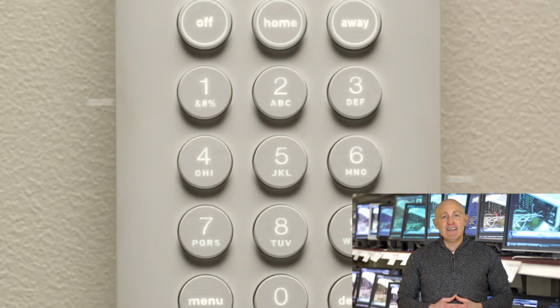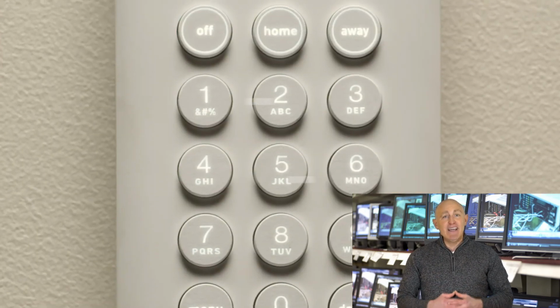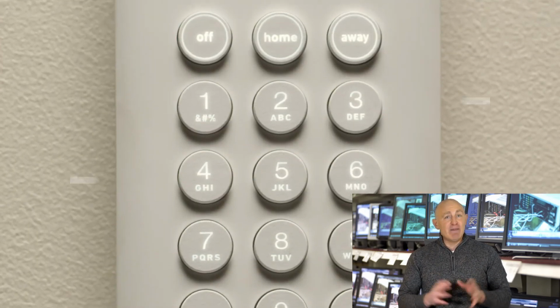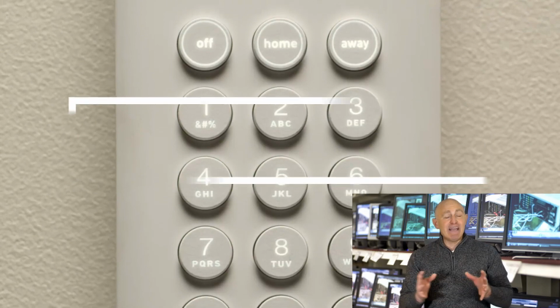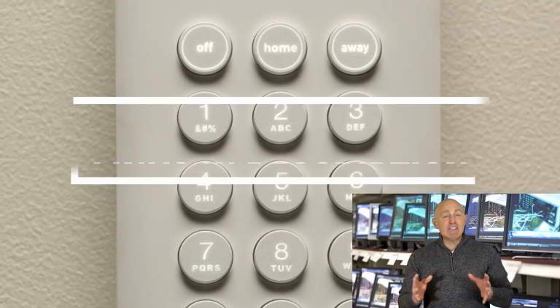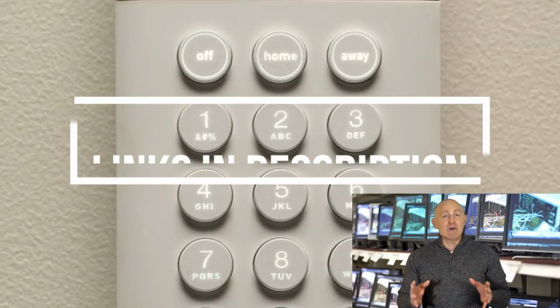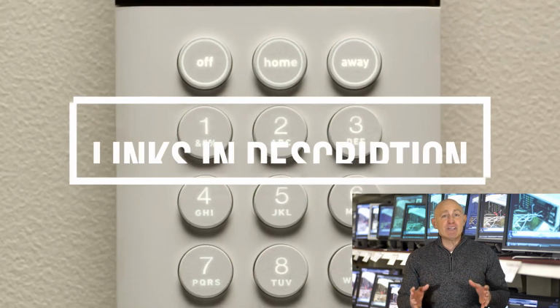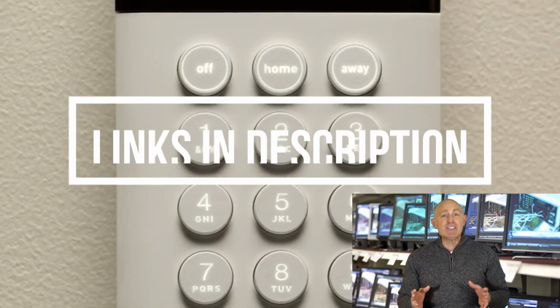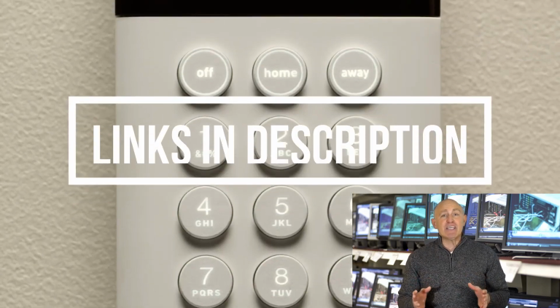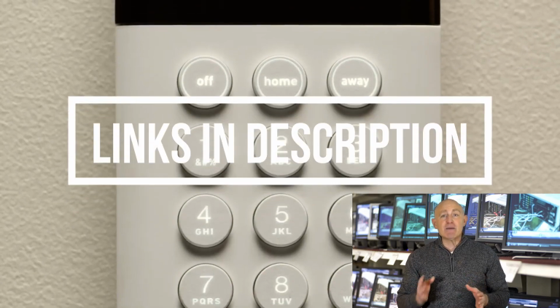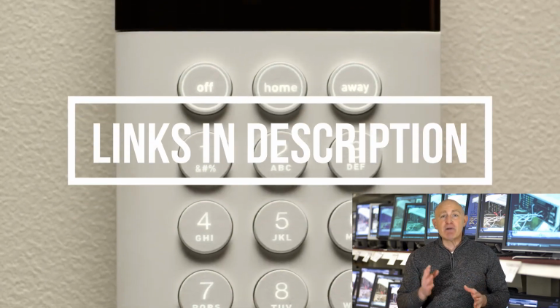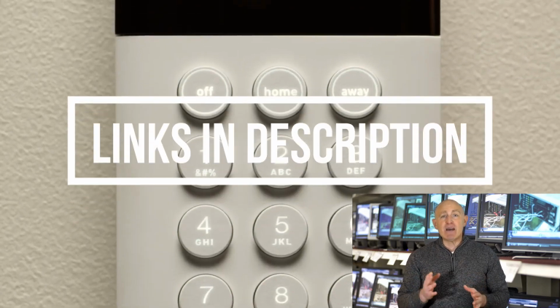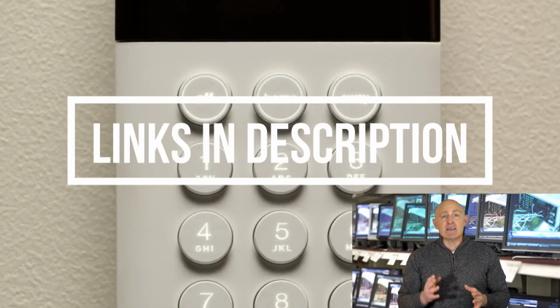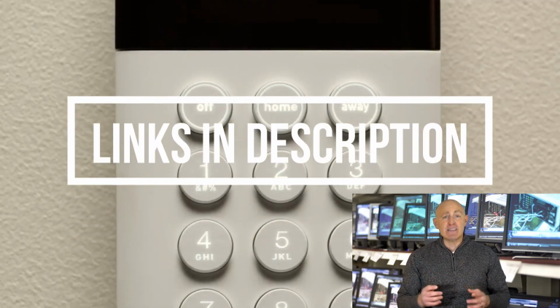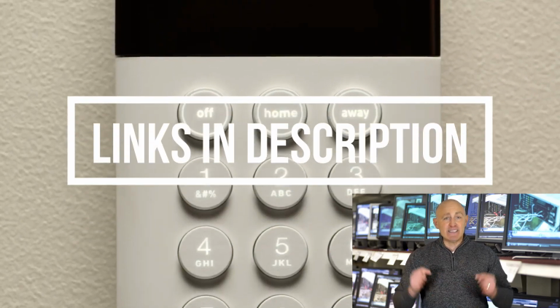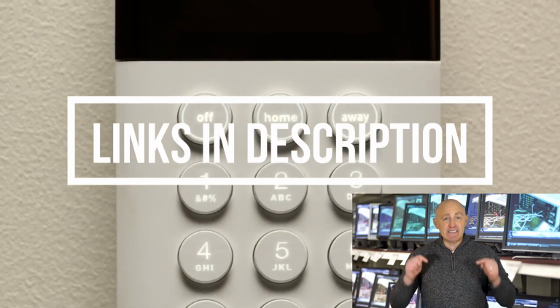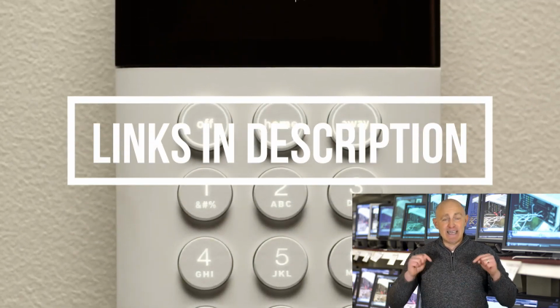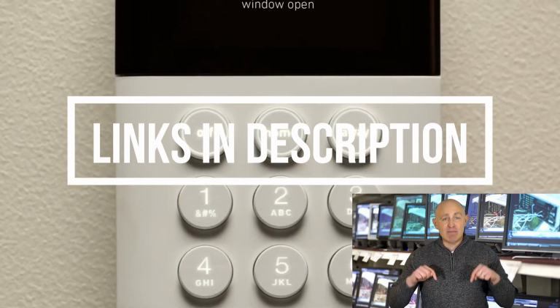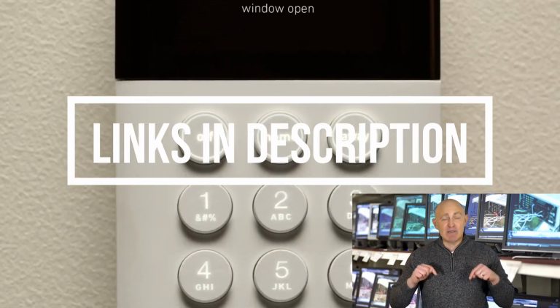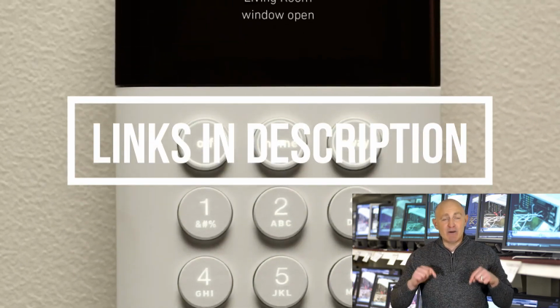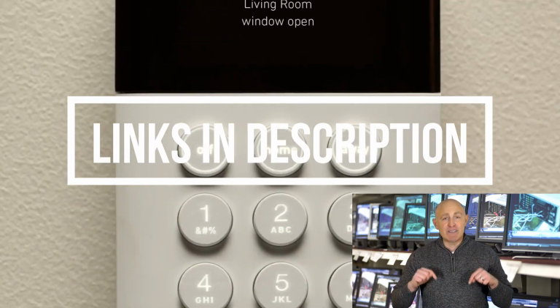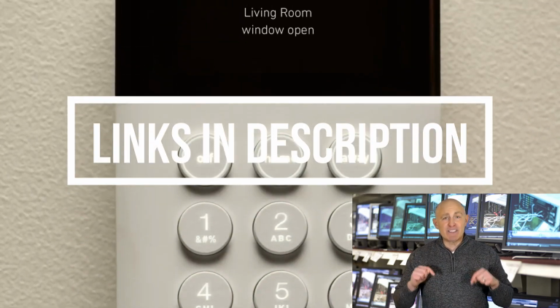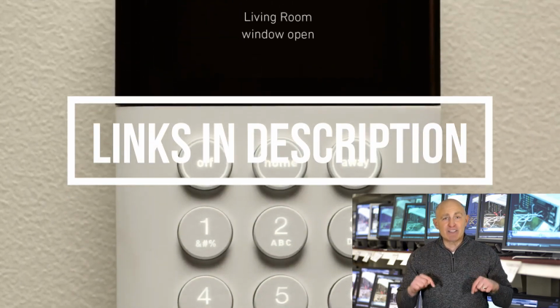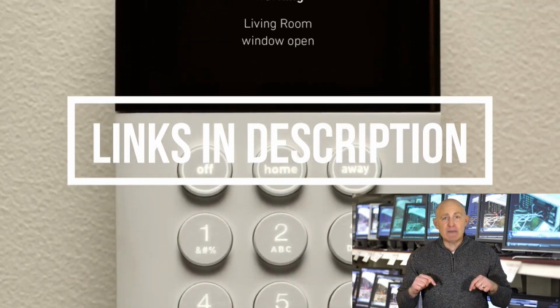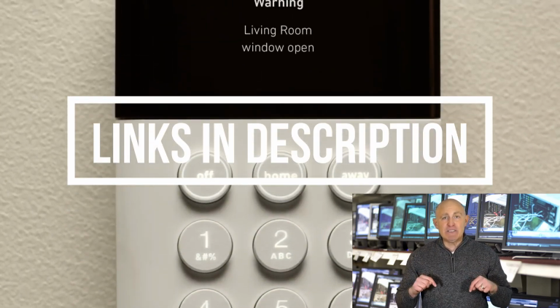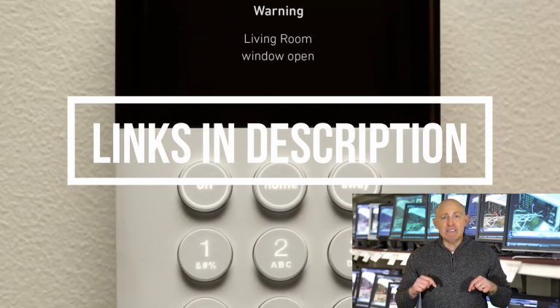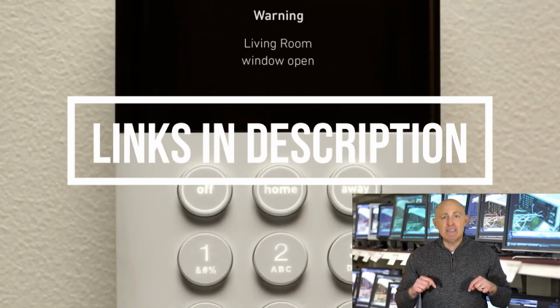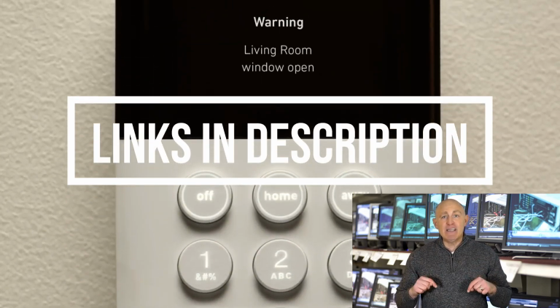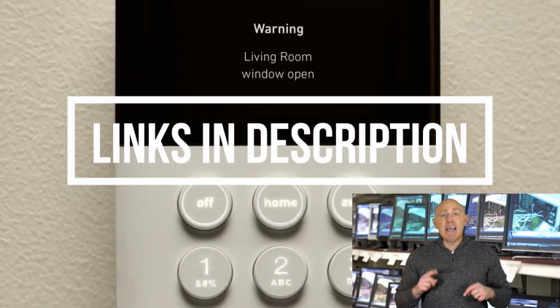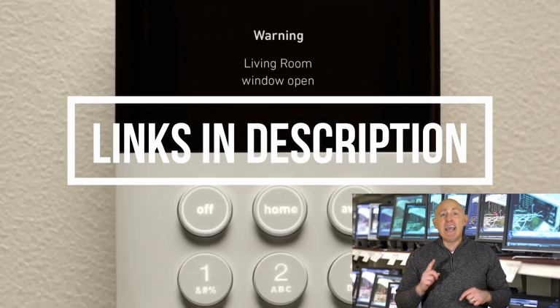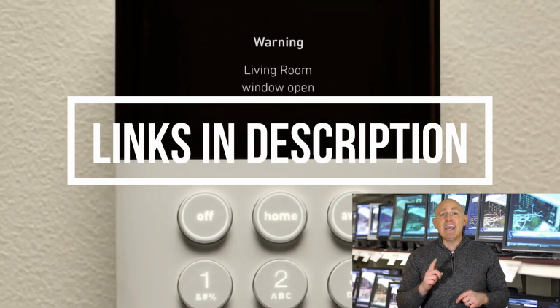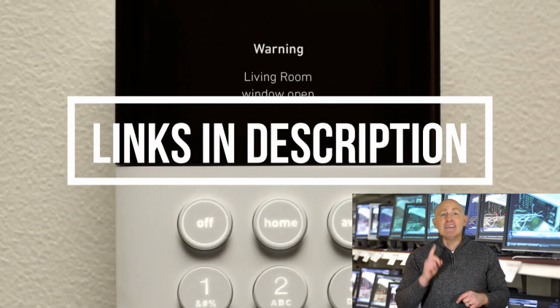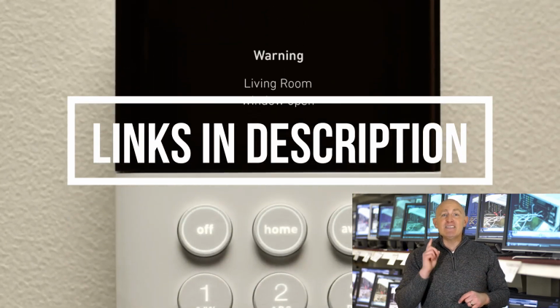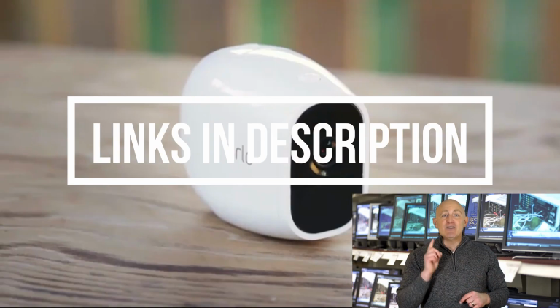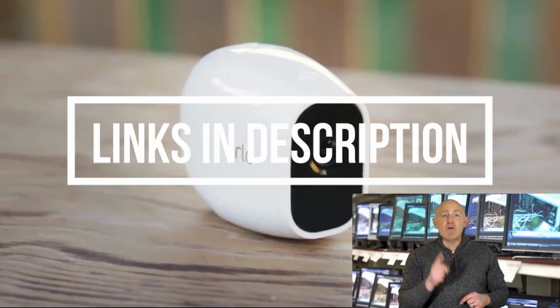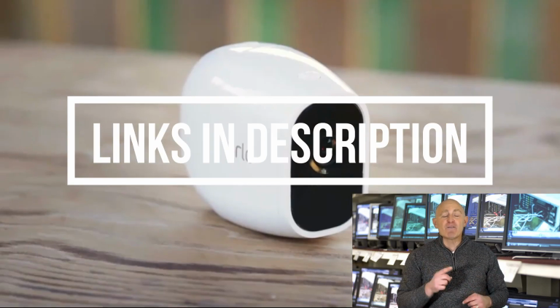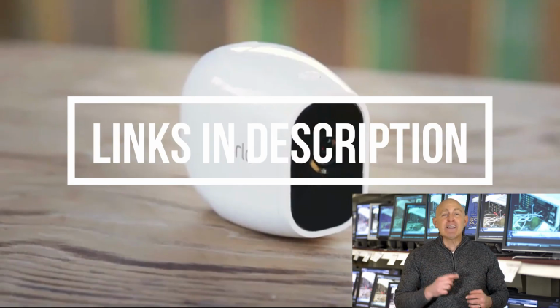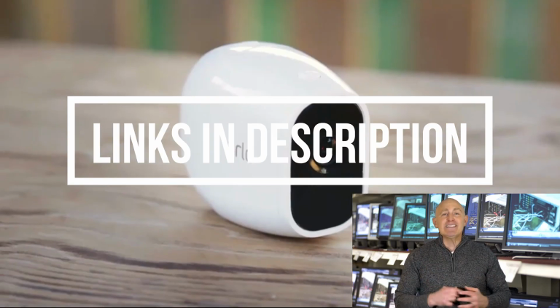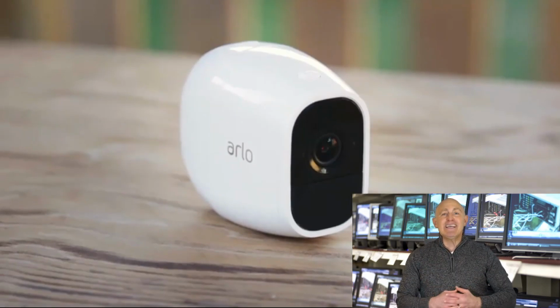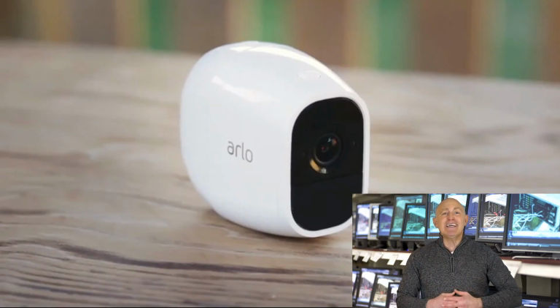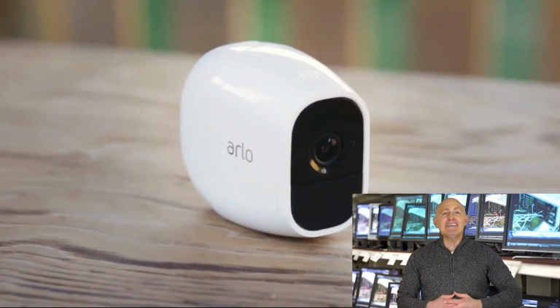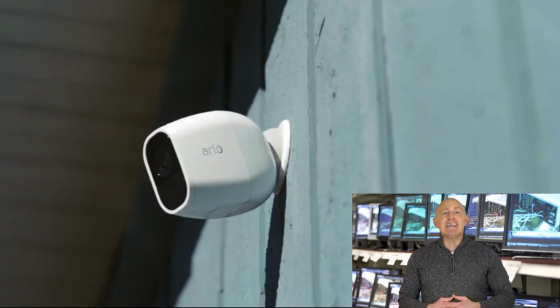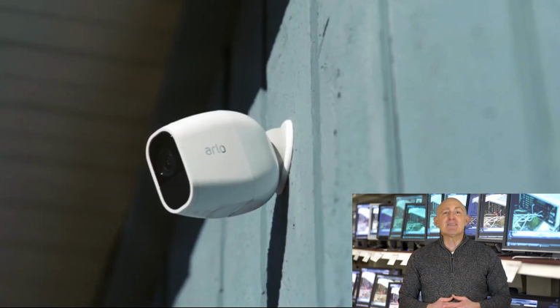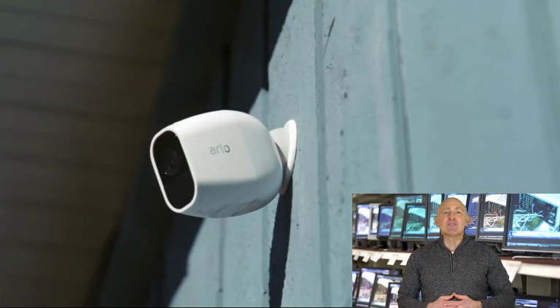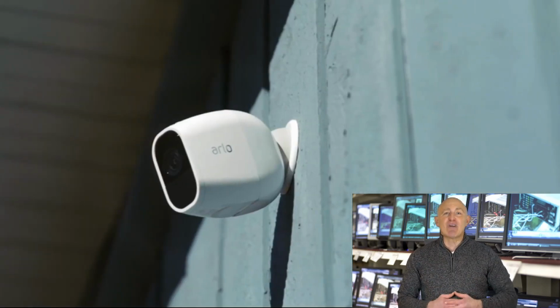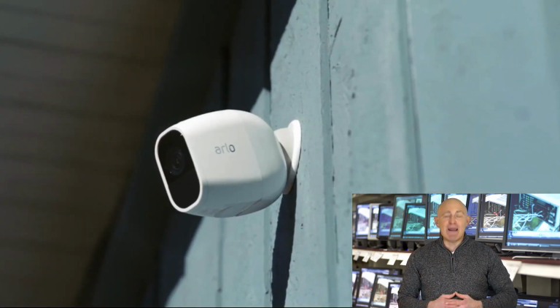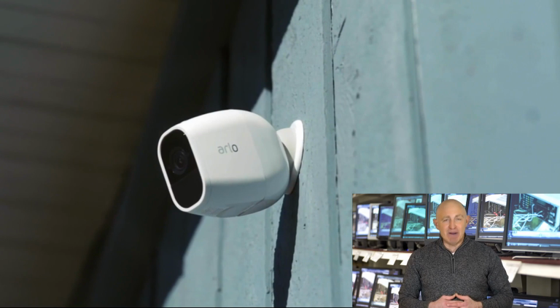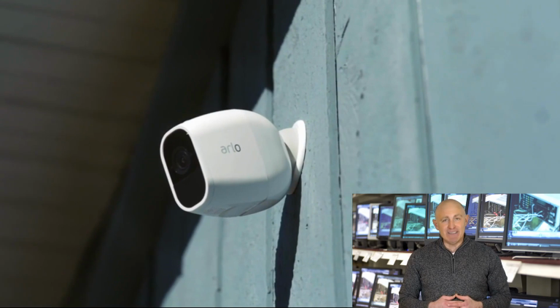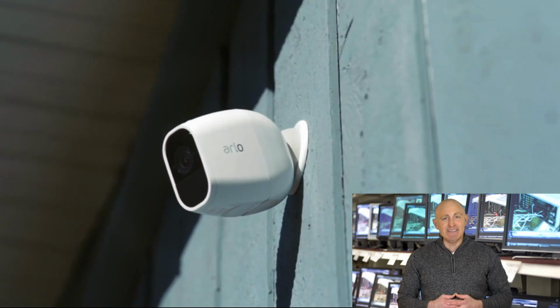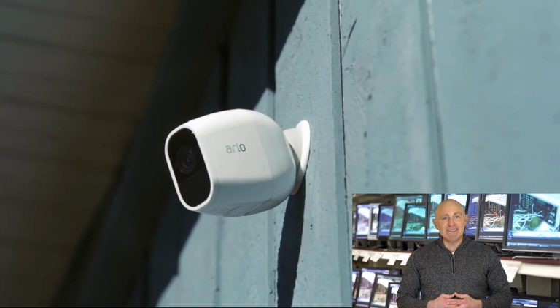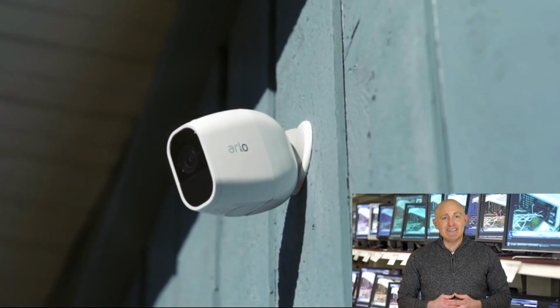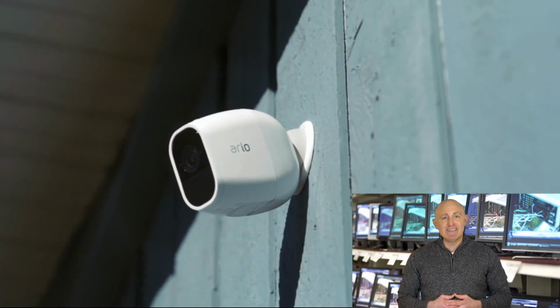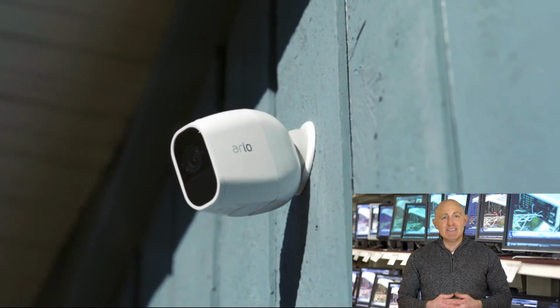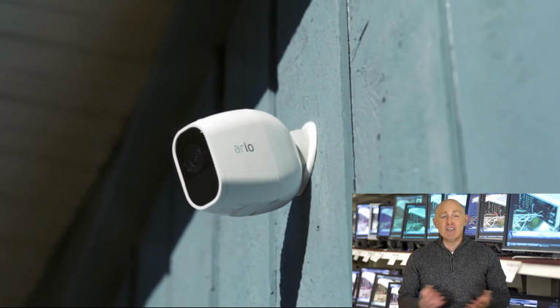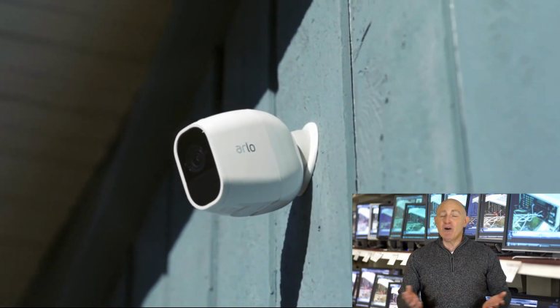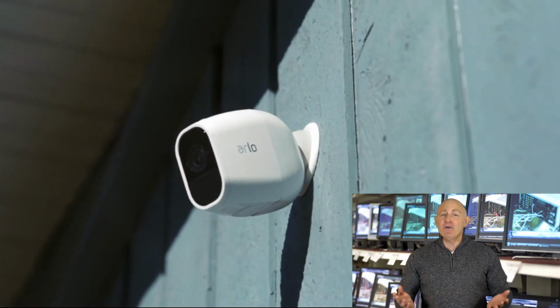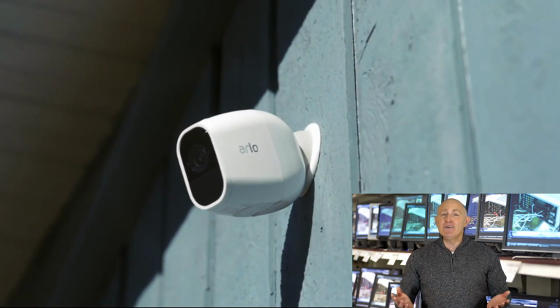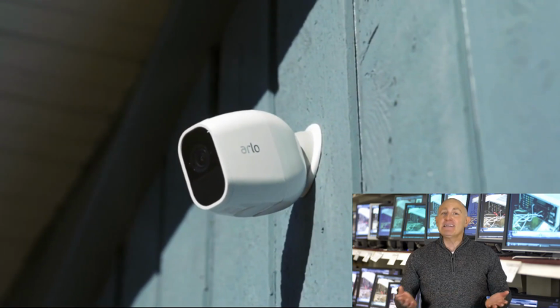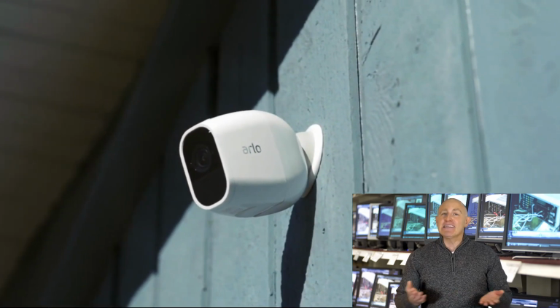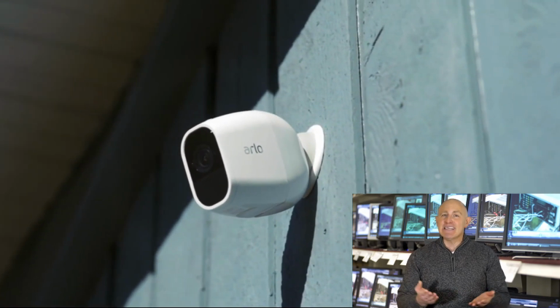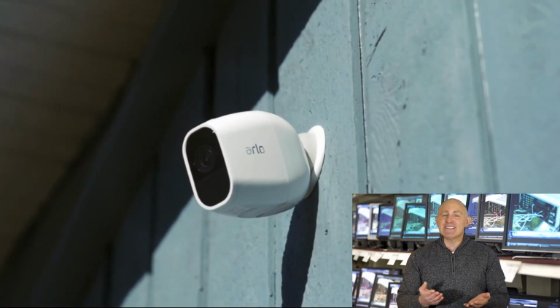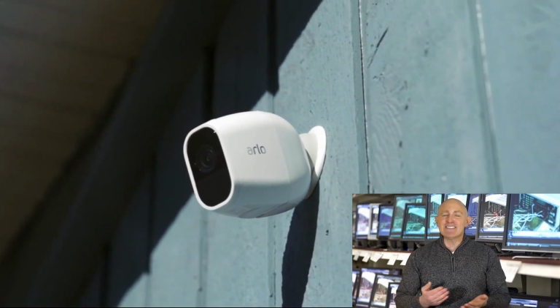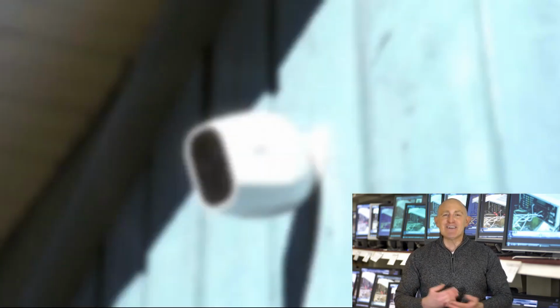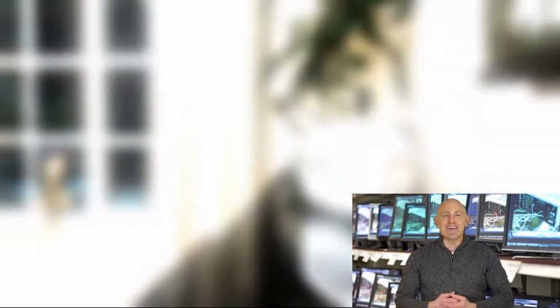Make sure to check the product links down below in the description. And don't forget to hit that subscribe button. So, let's get started.